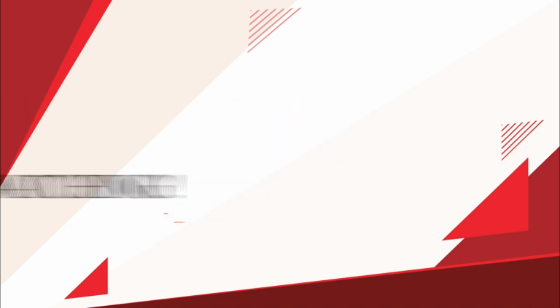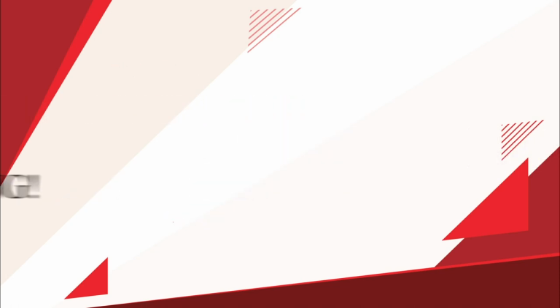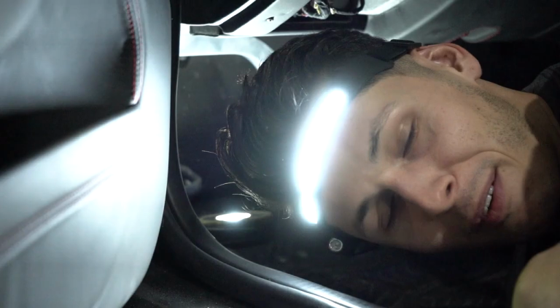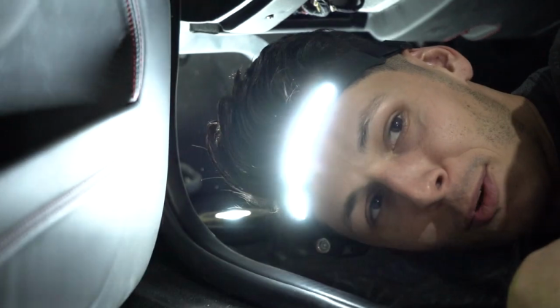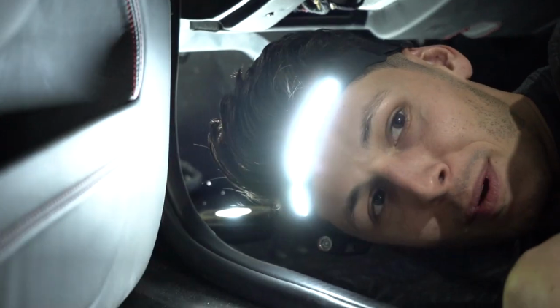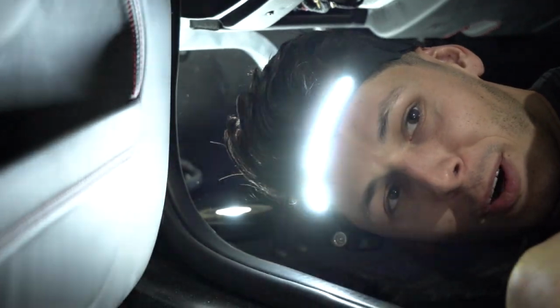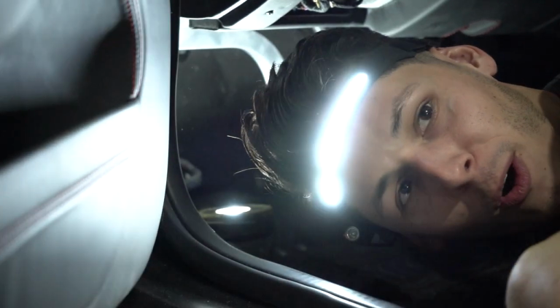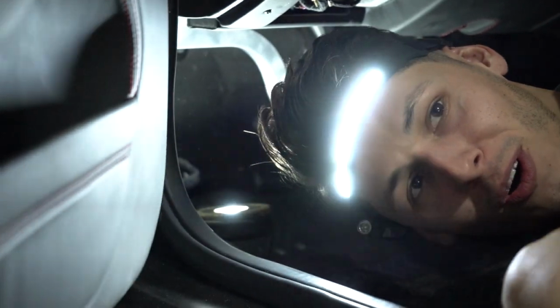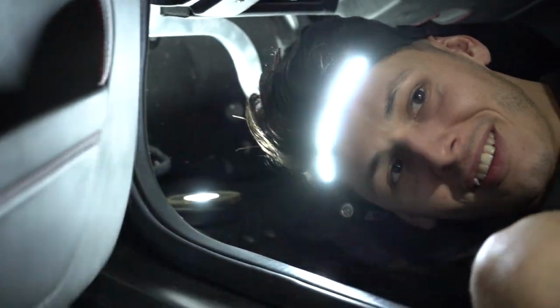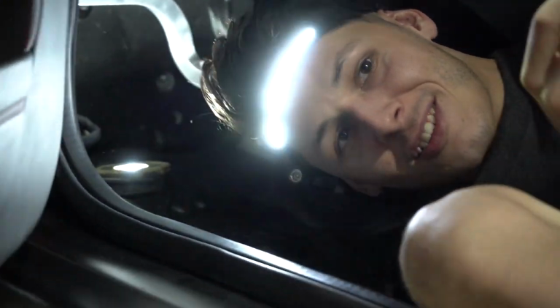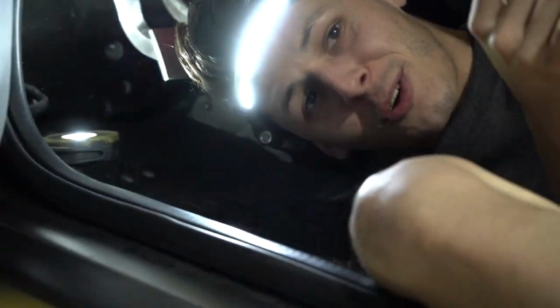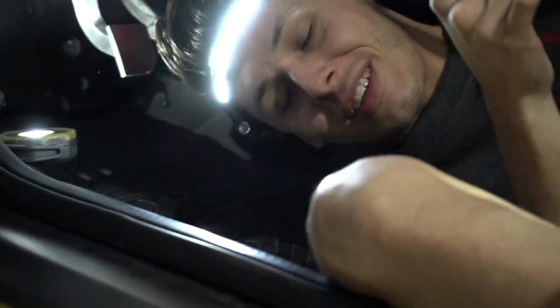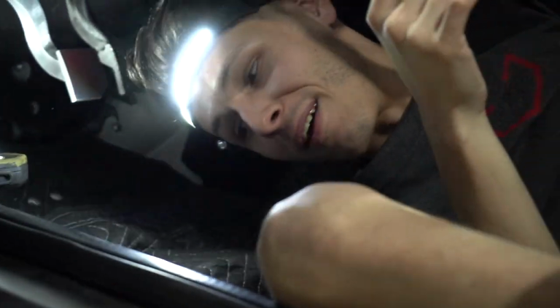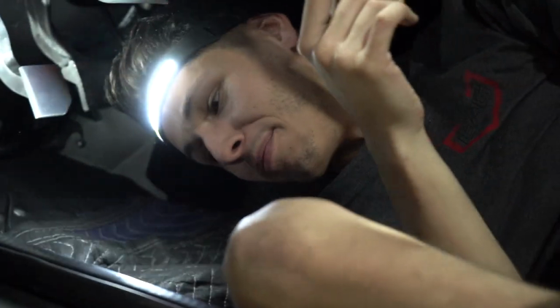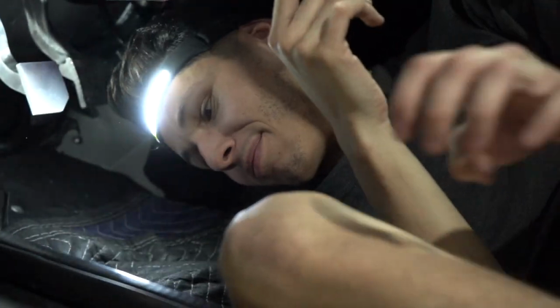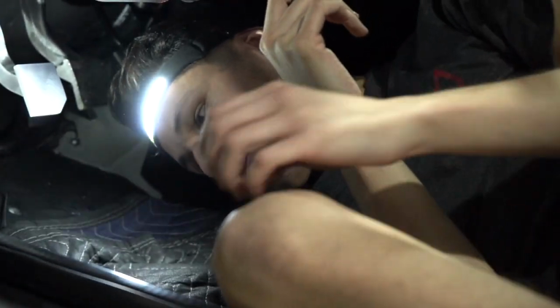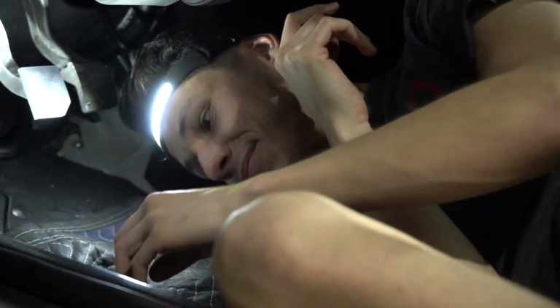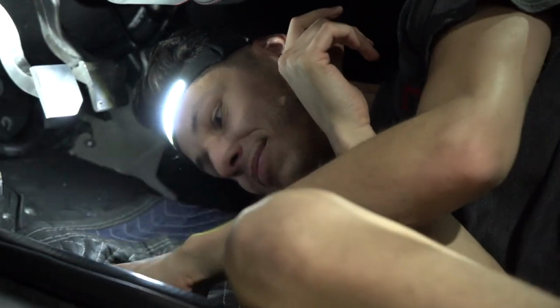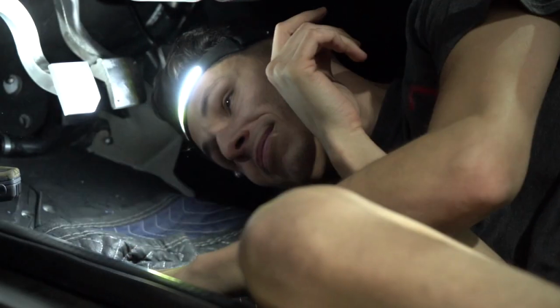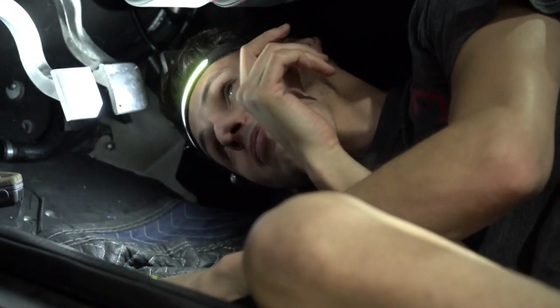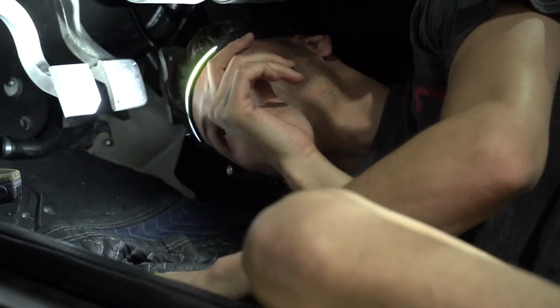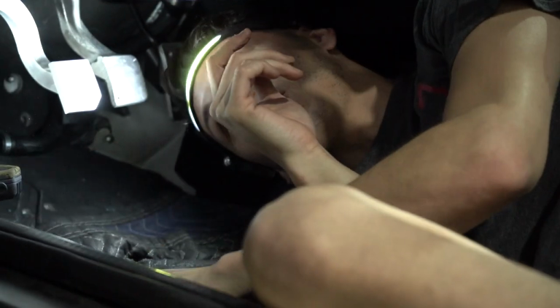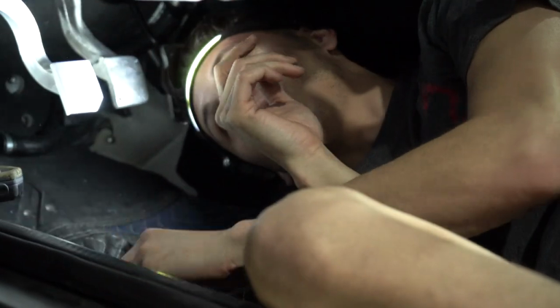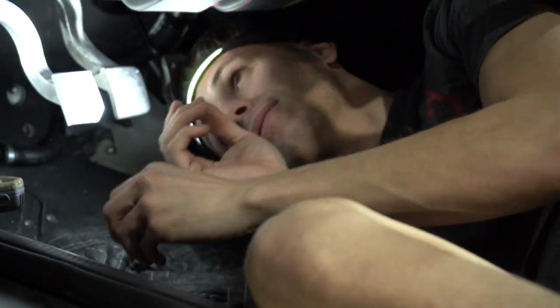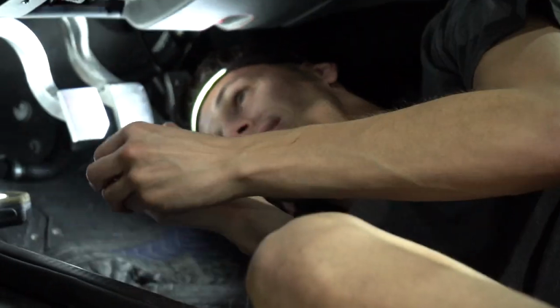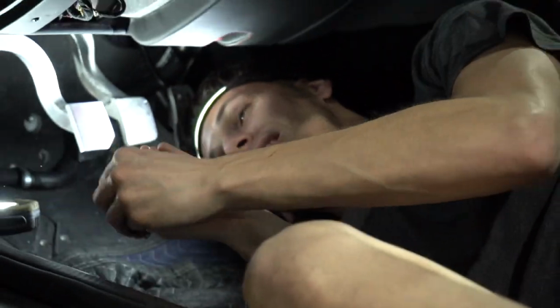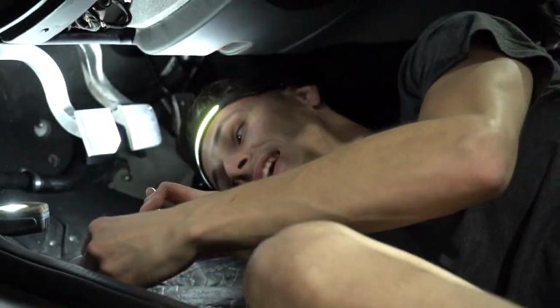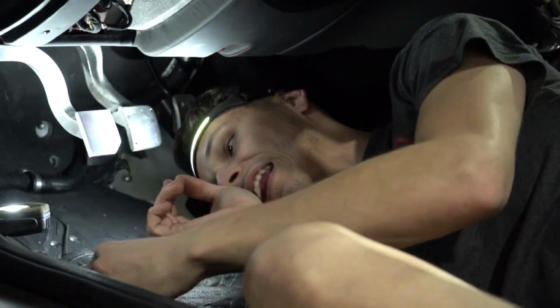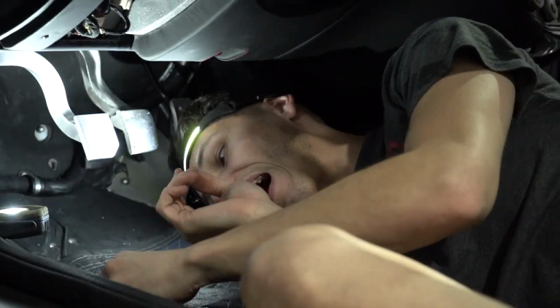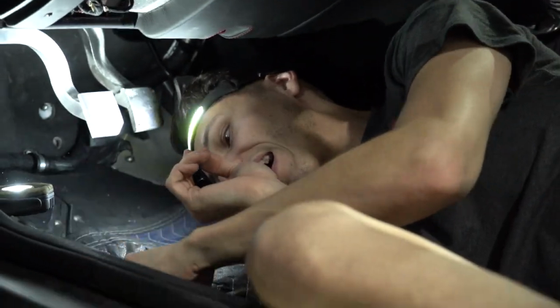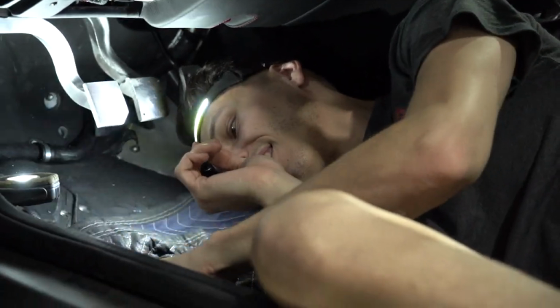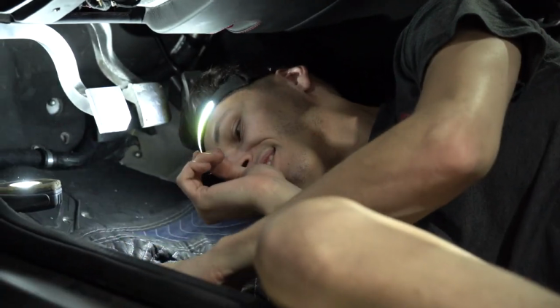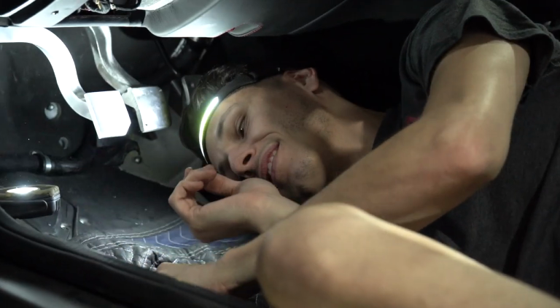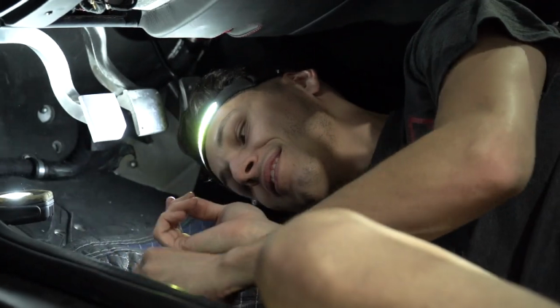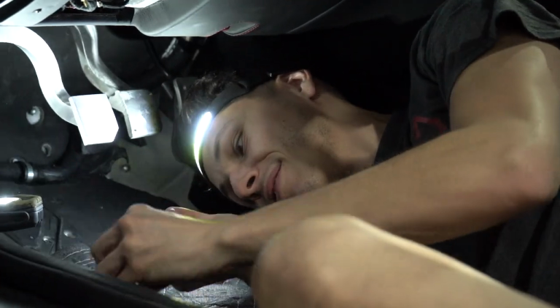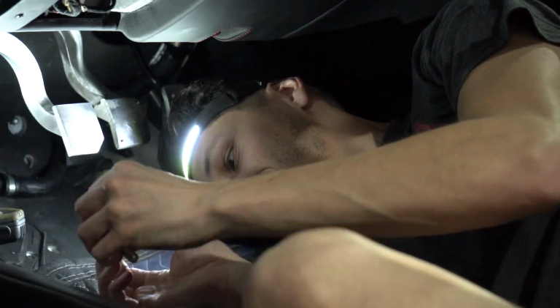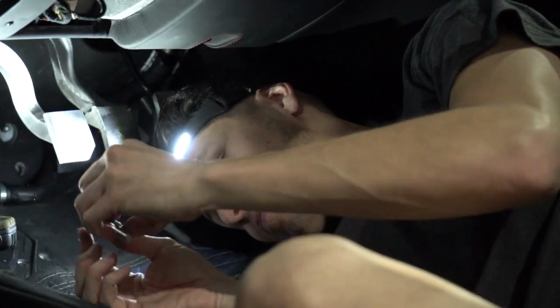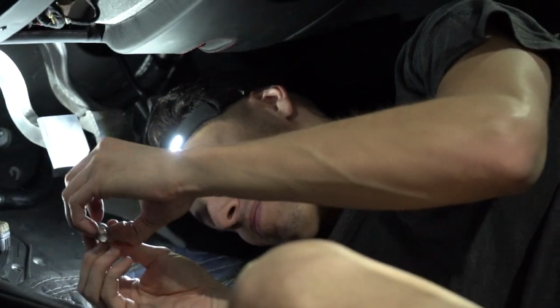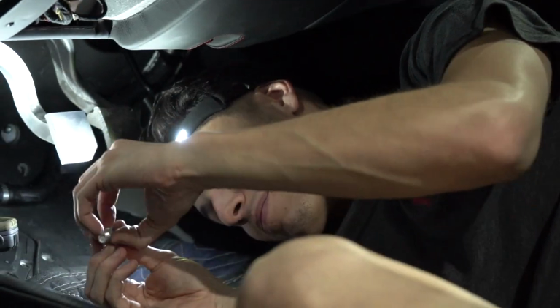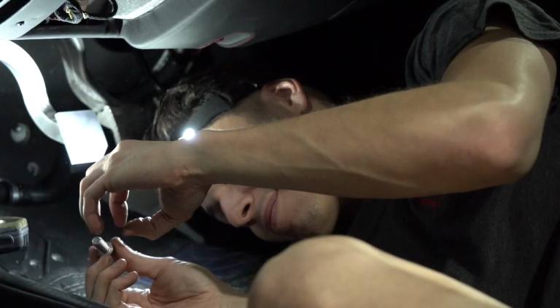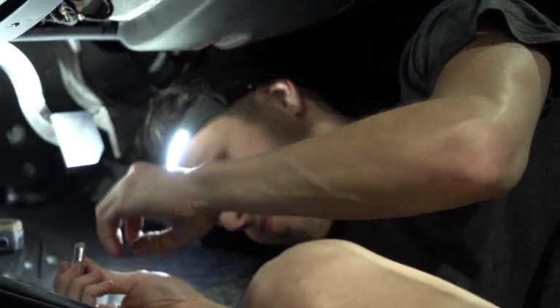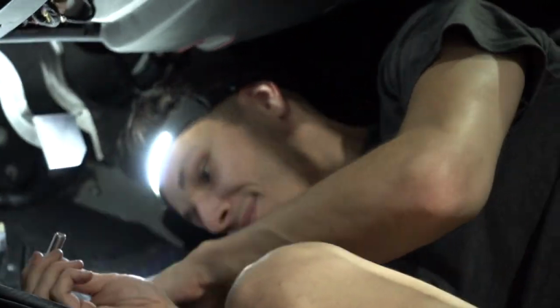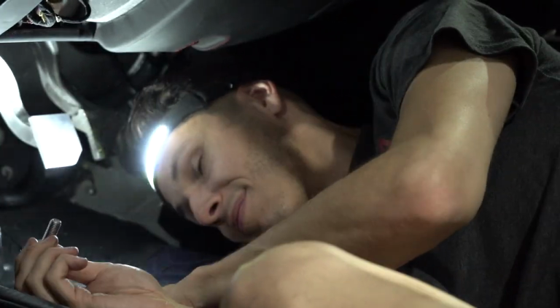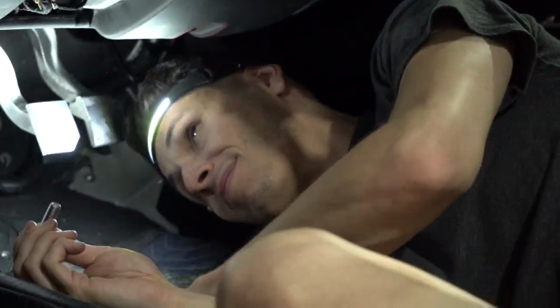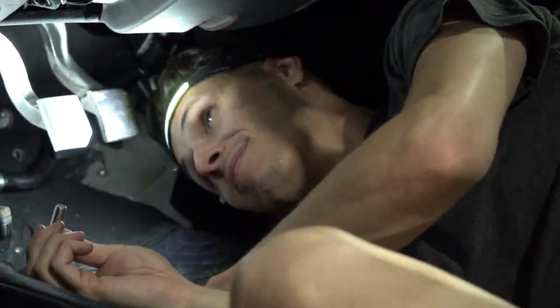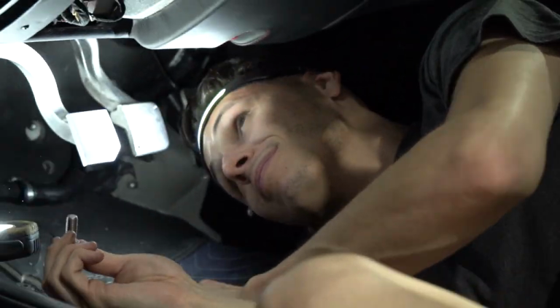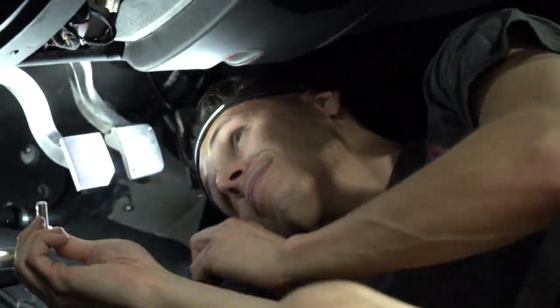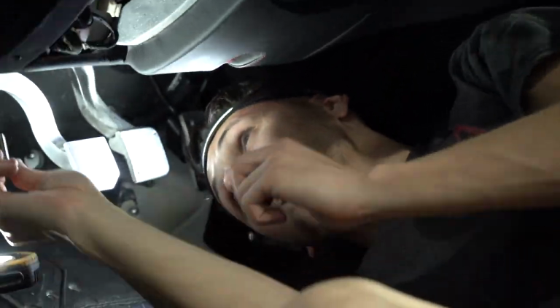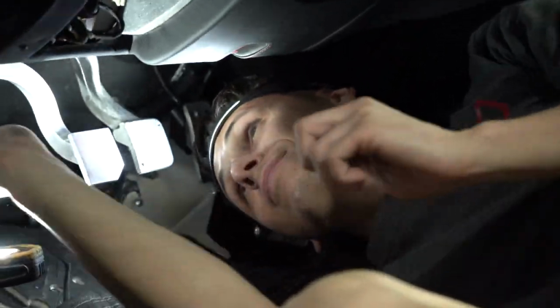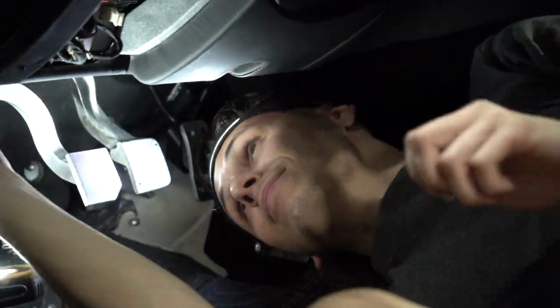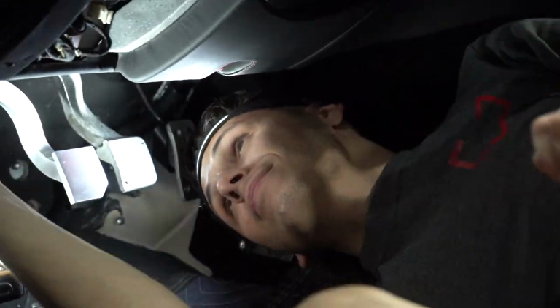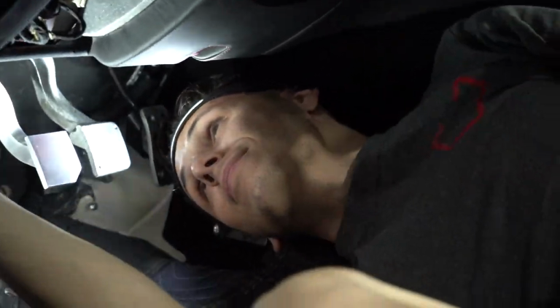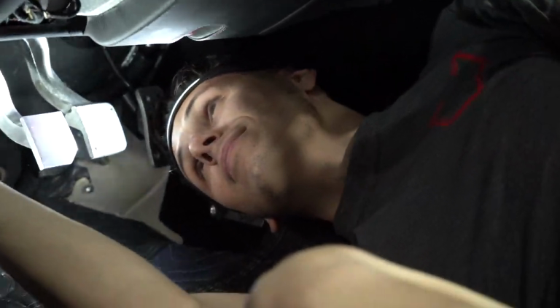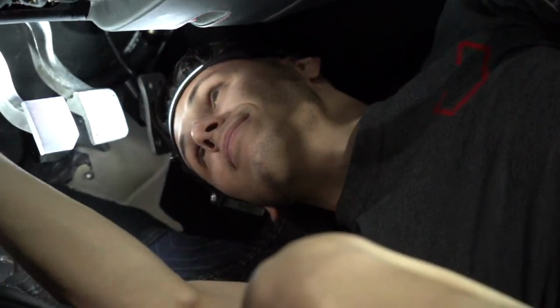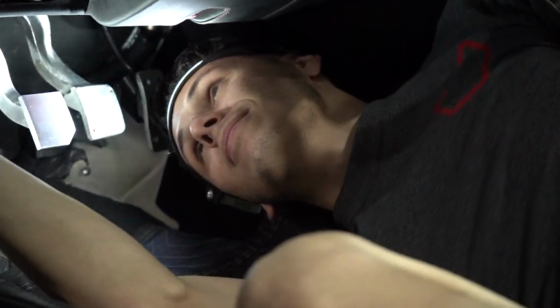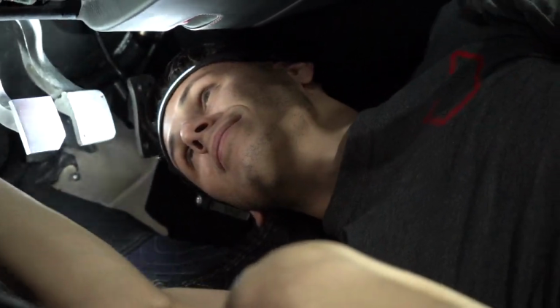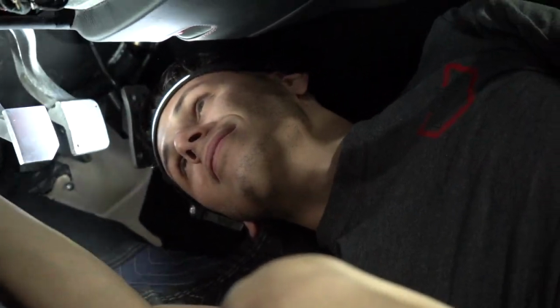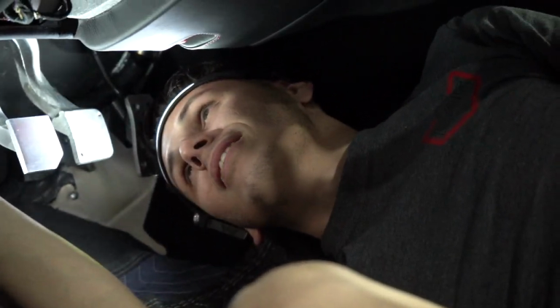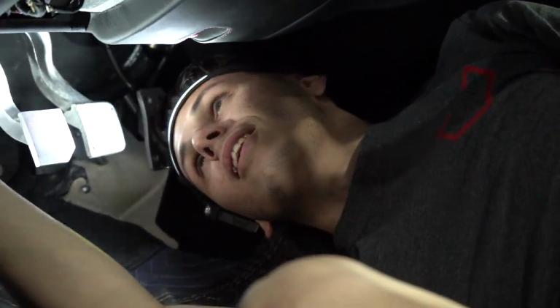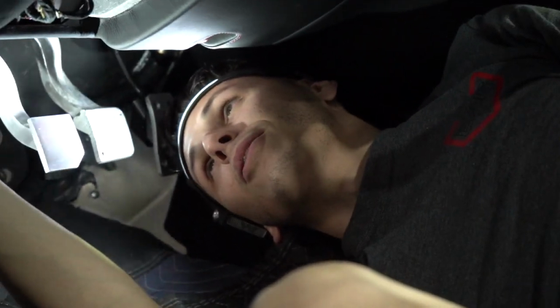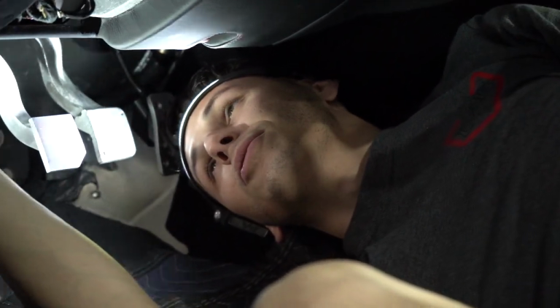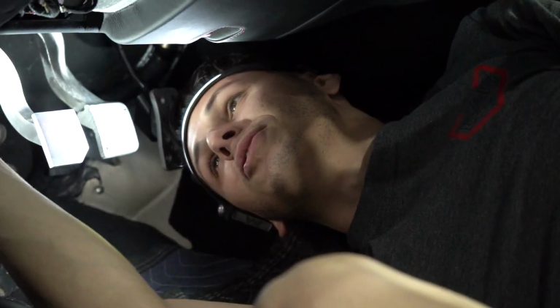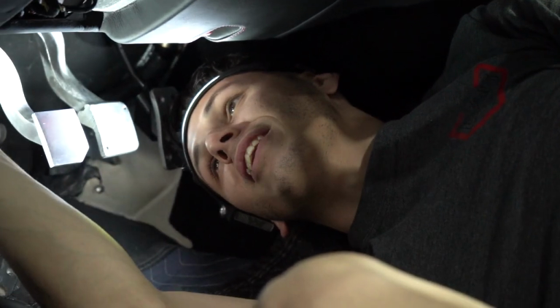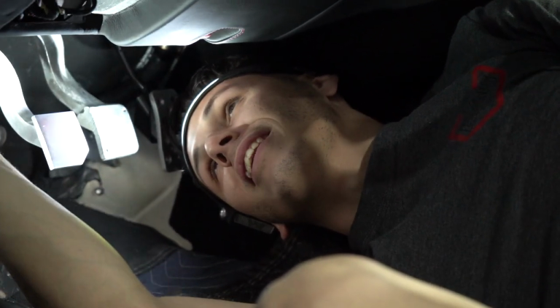Have you been recording this whole time? No. That's a lie — I'm here to ask you about your car's extended warranty.